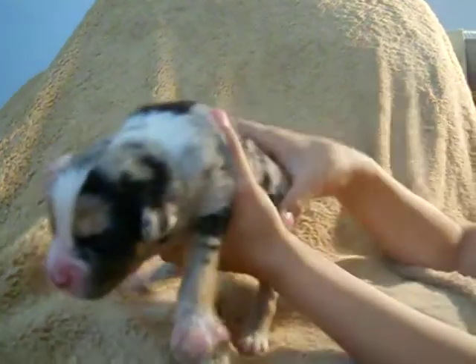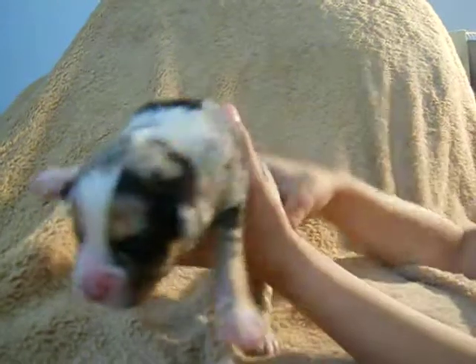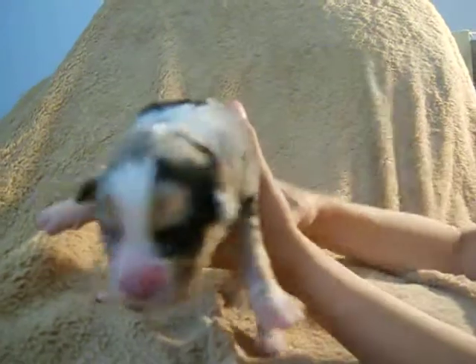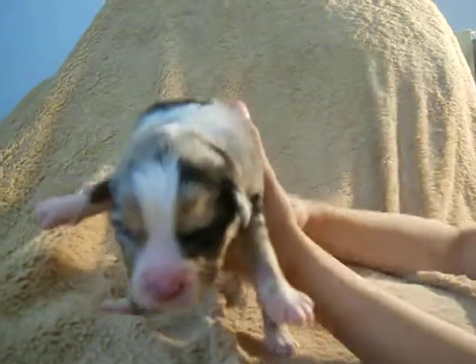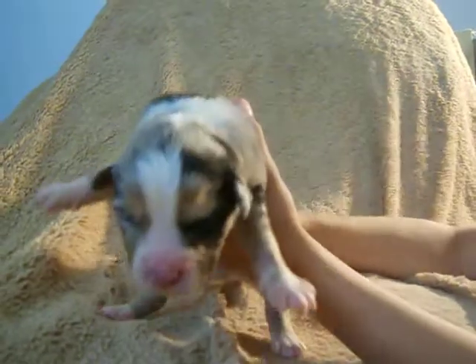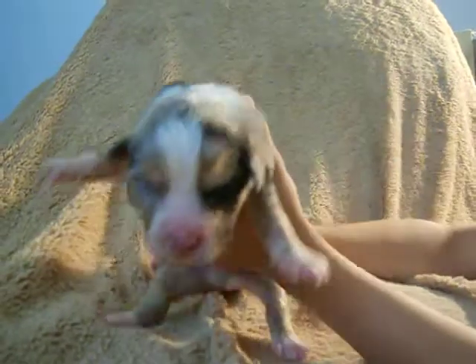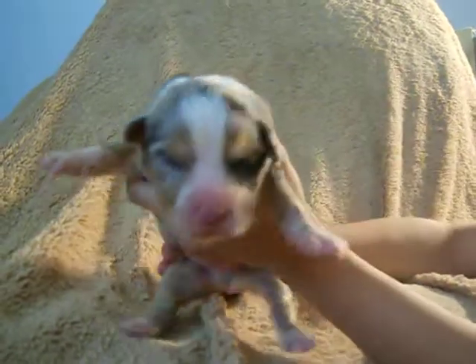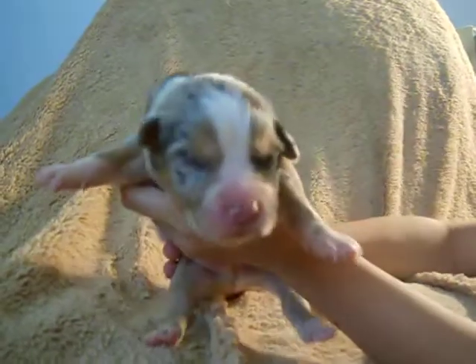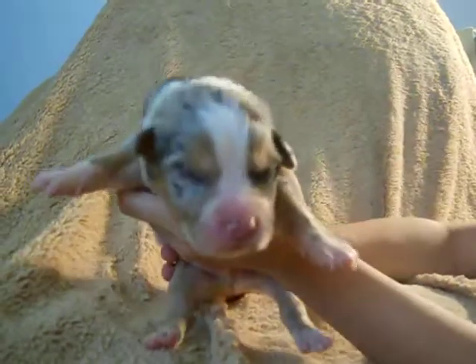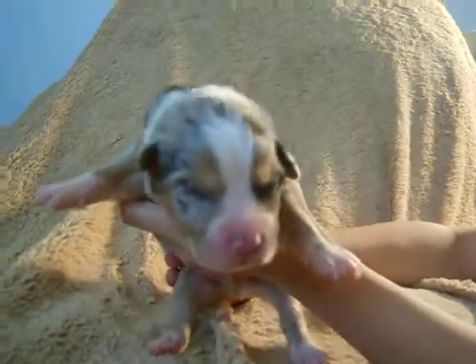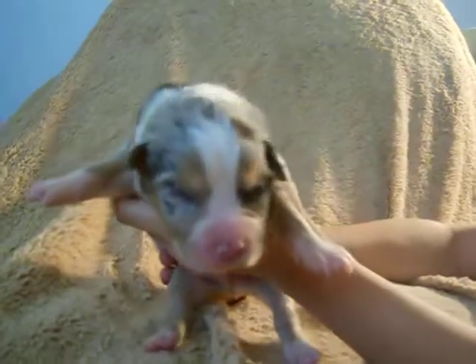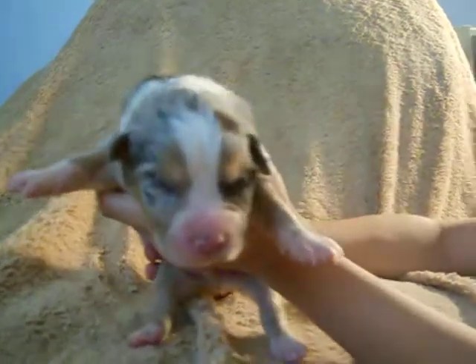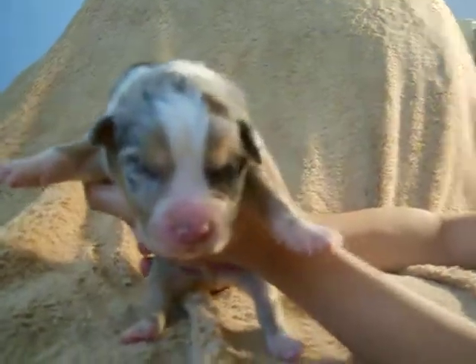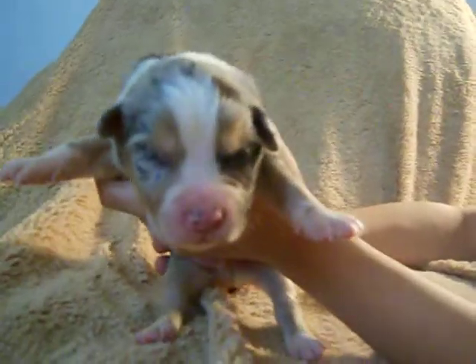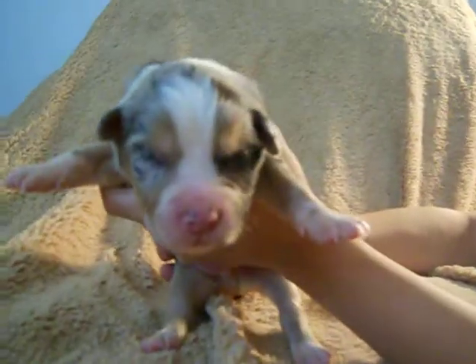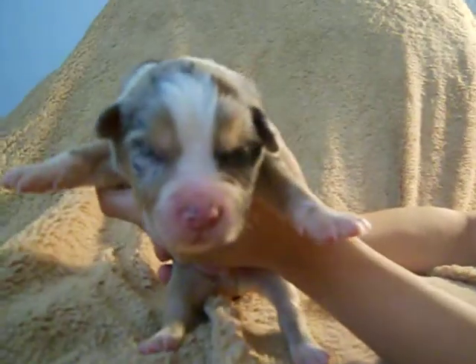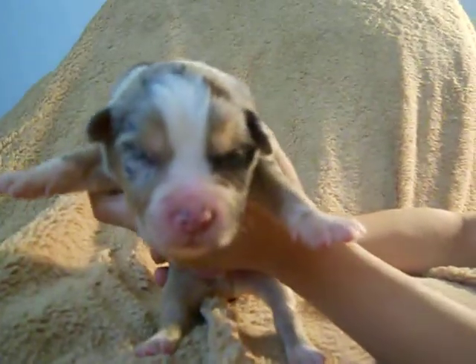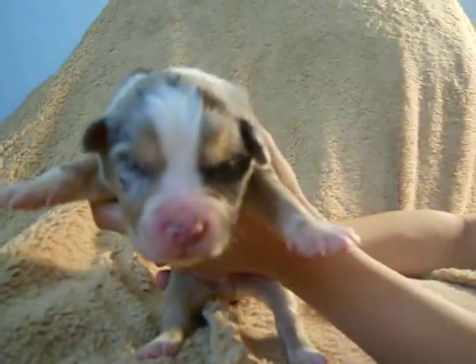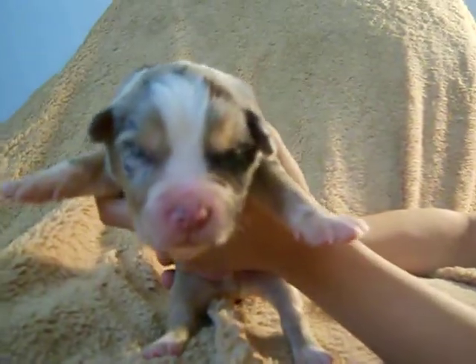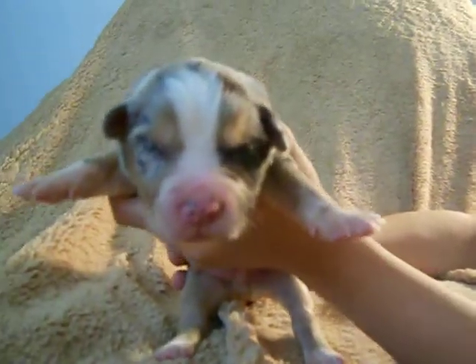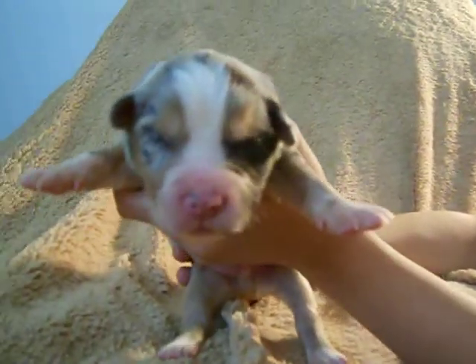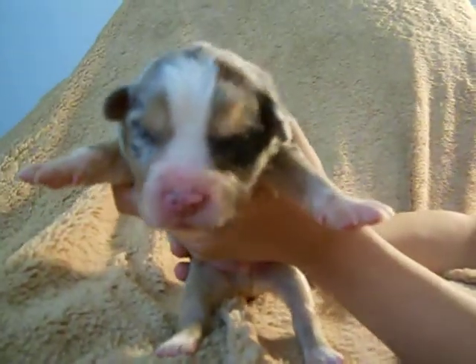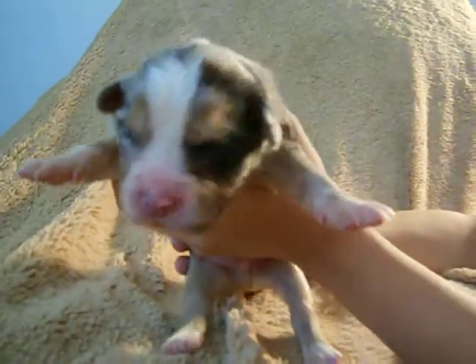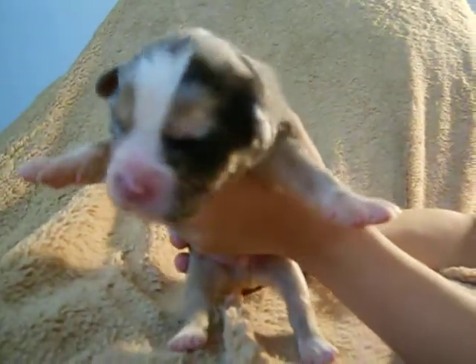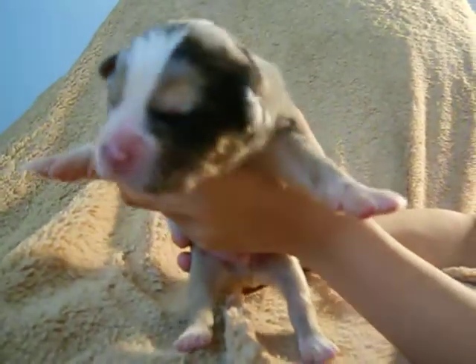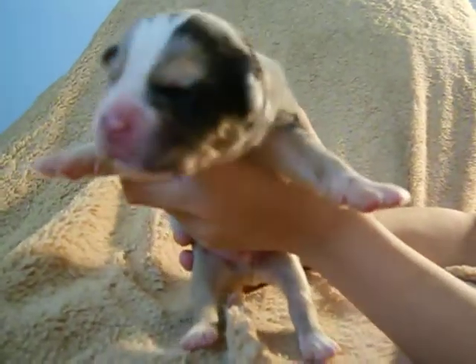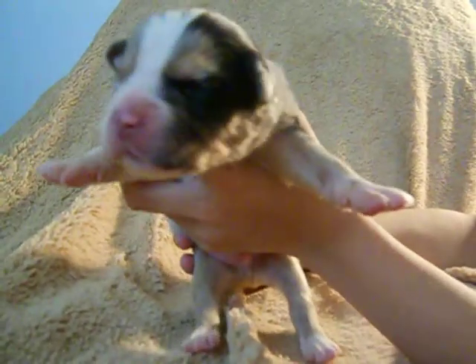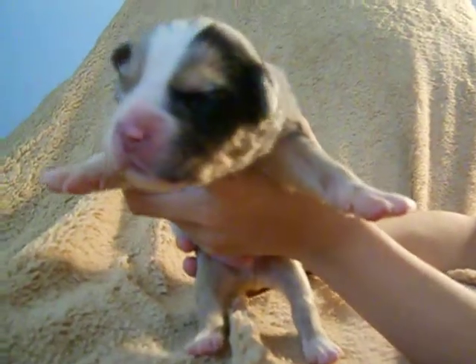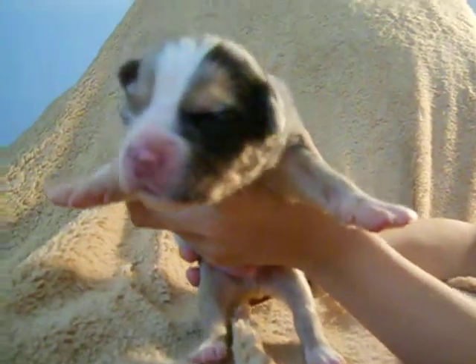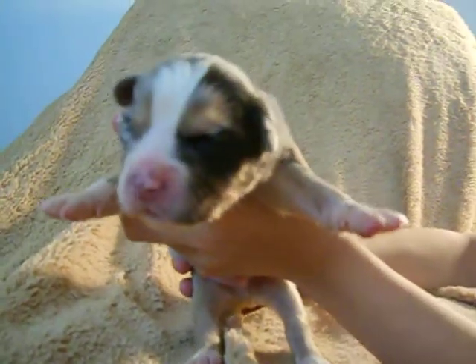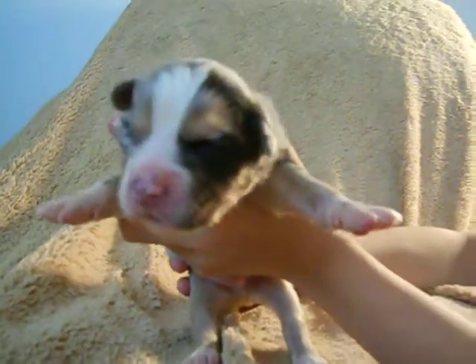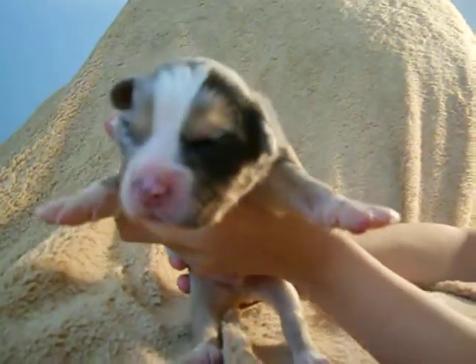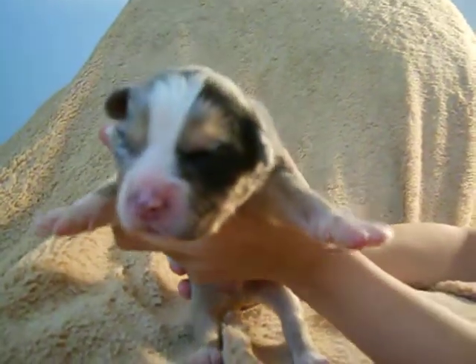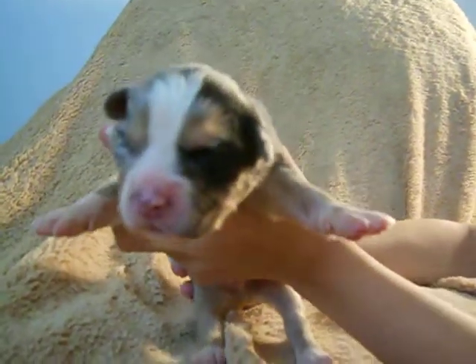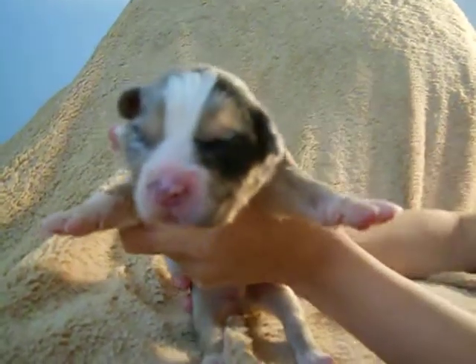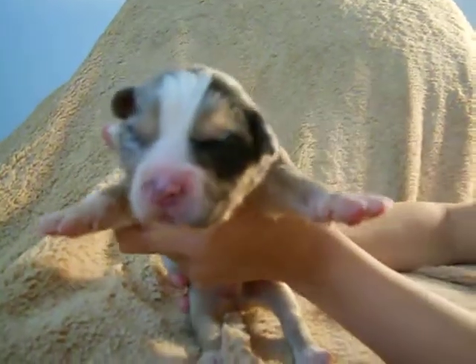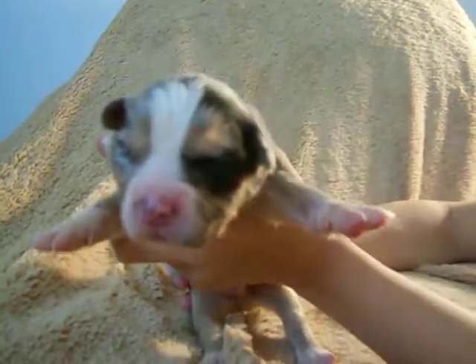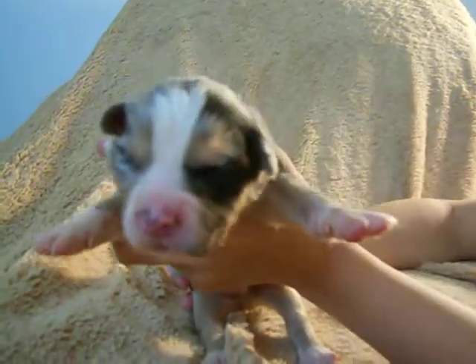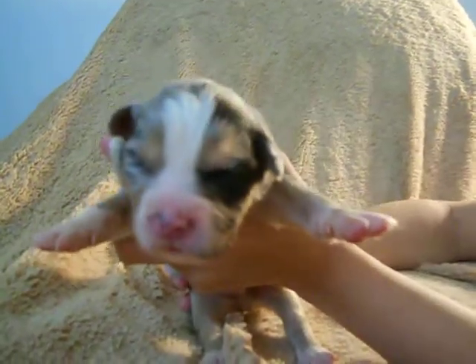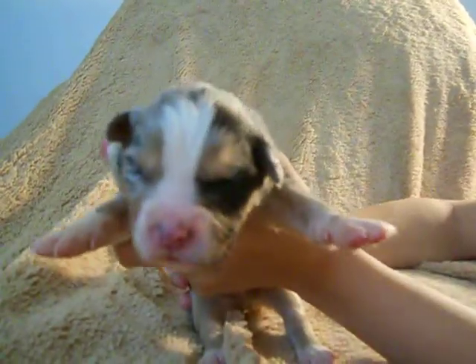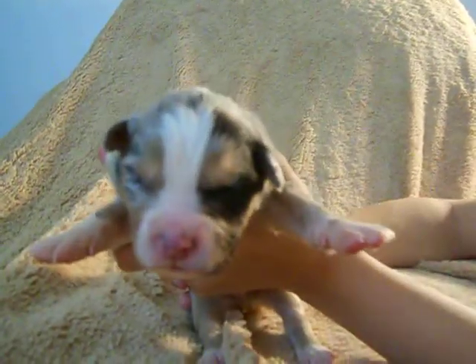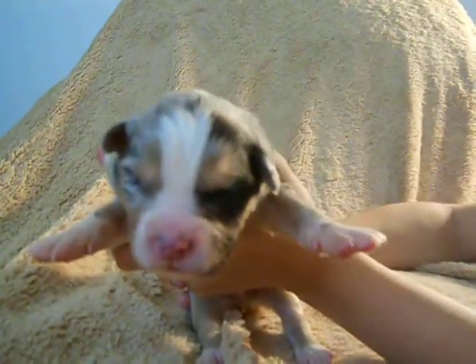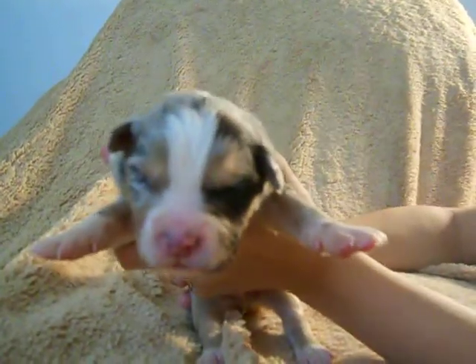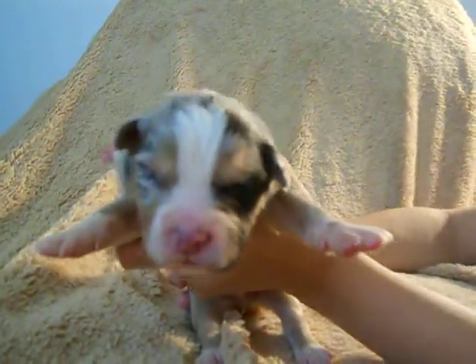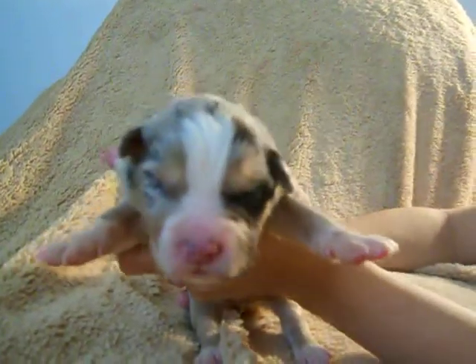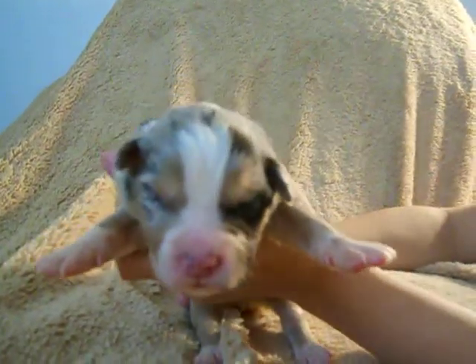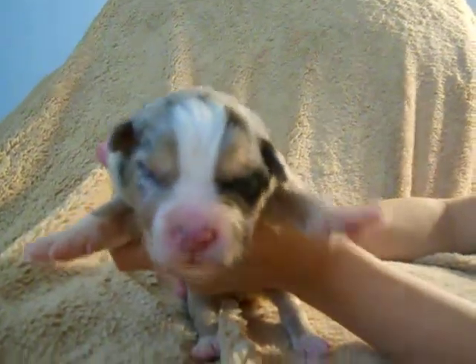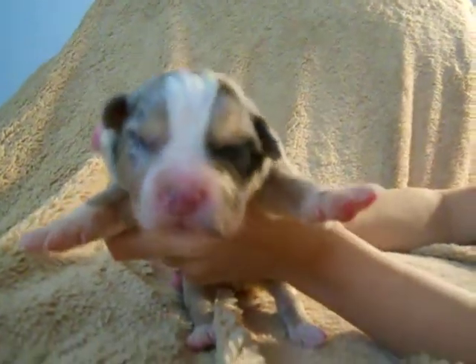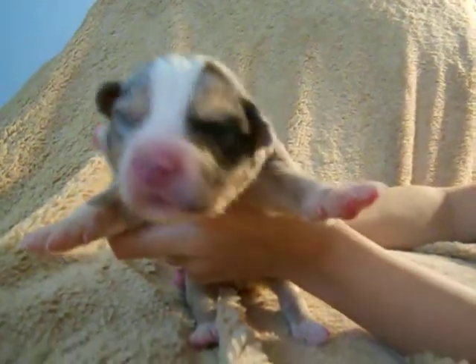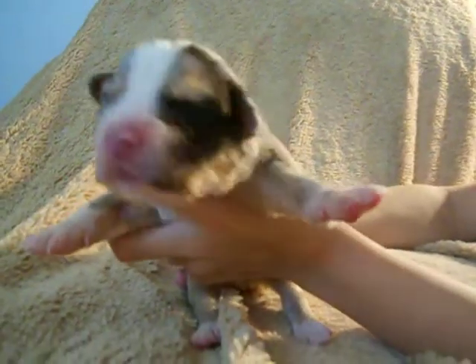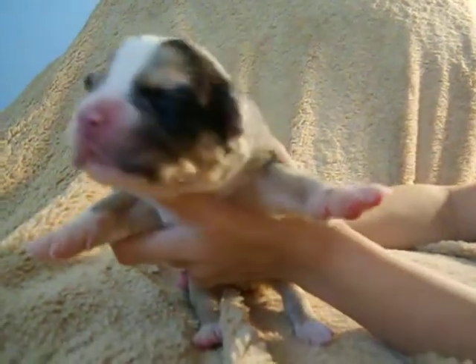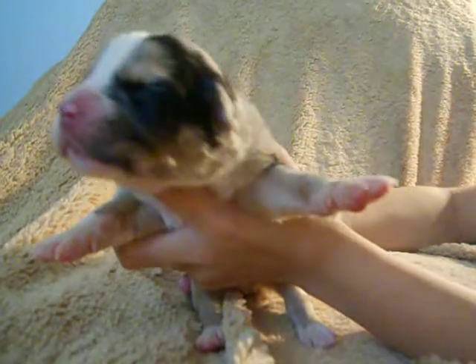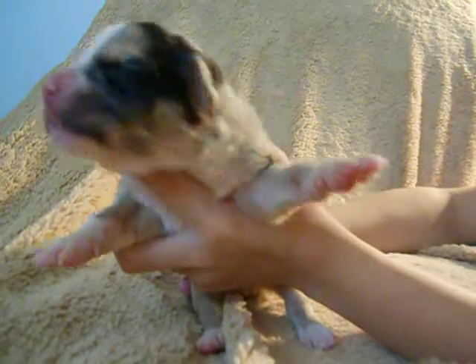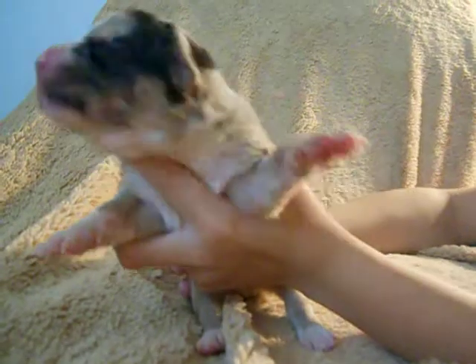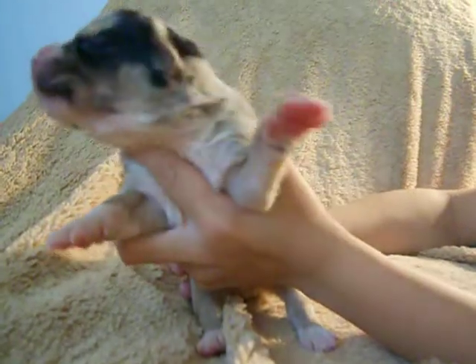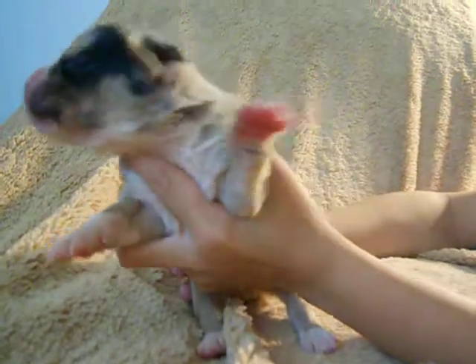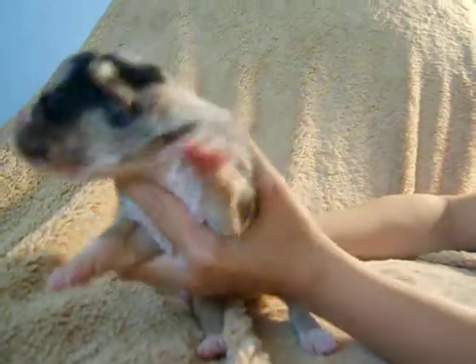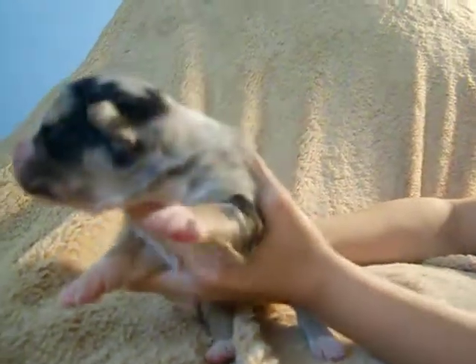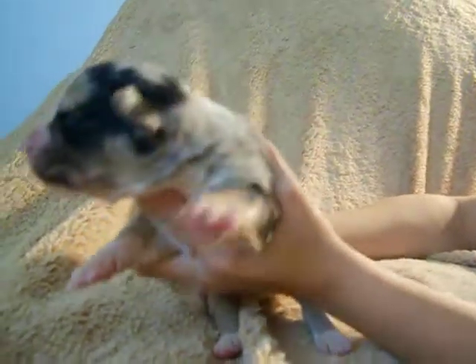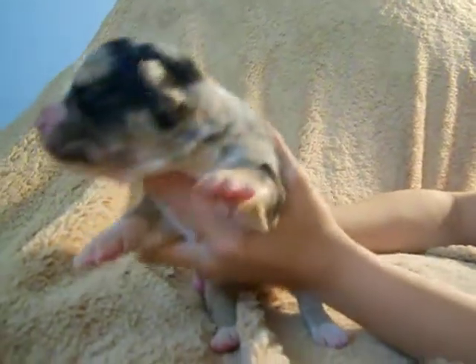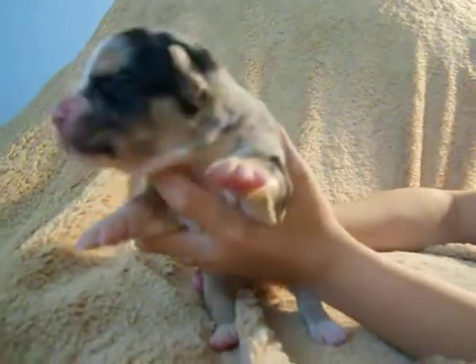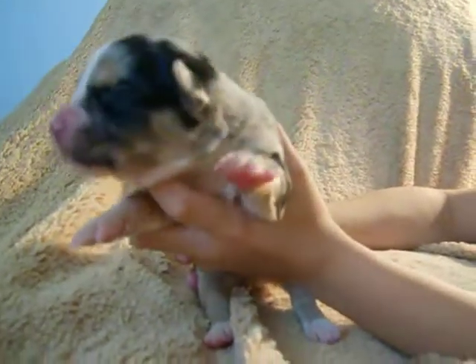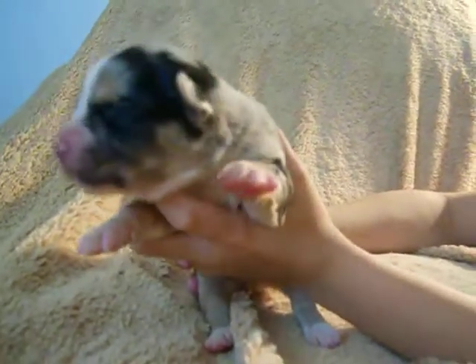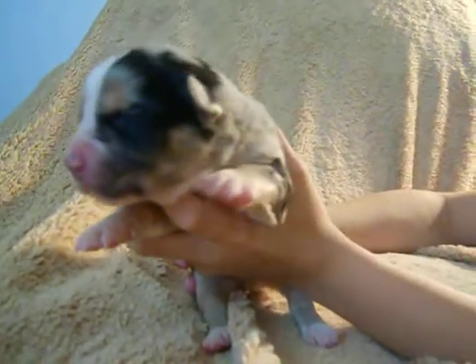There's his face again. This is our Blue Merle boy.